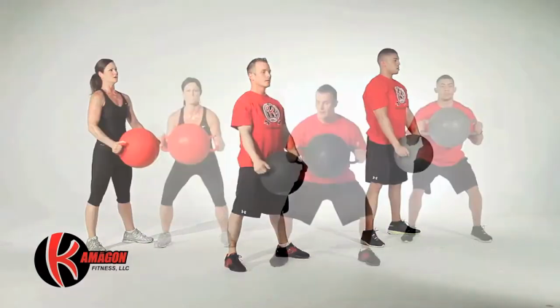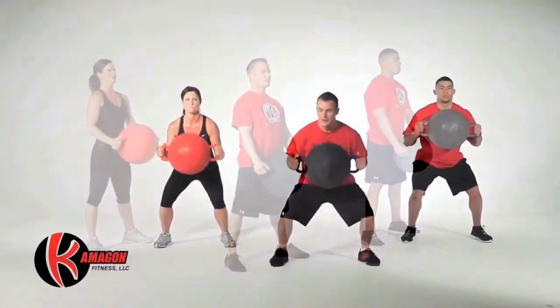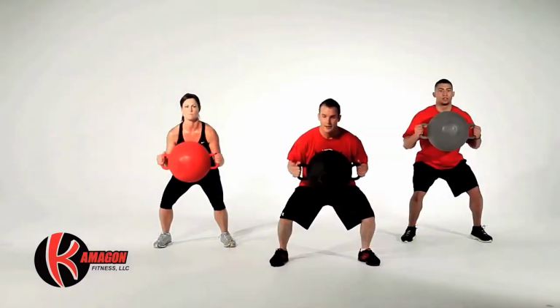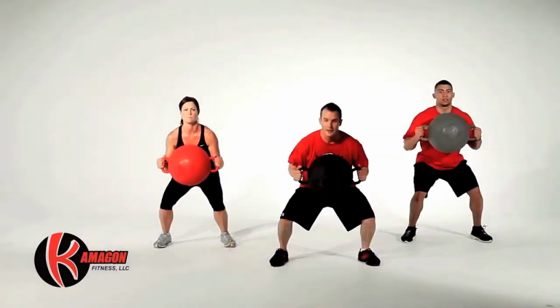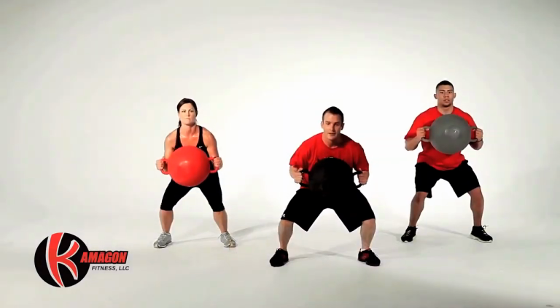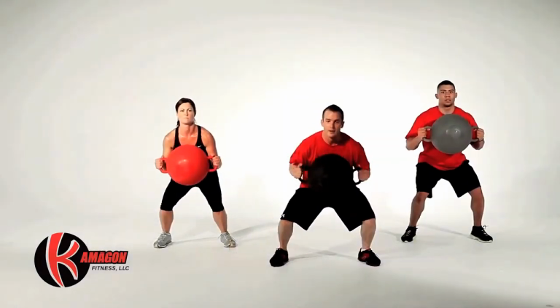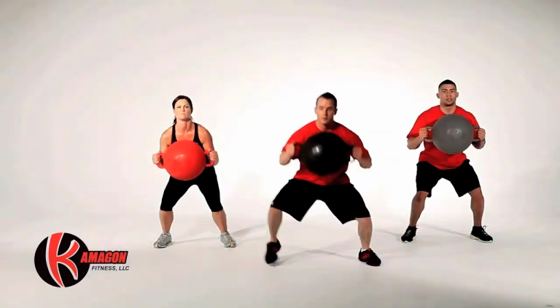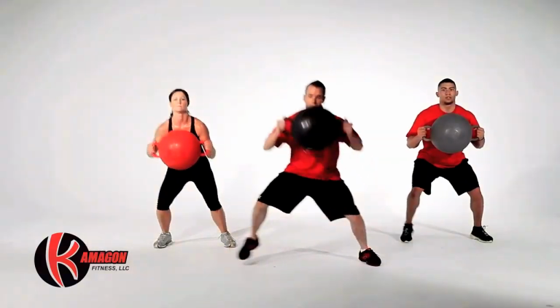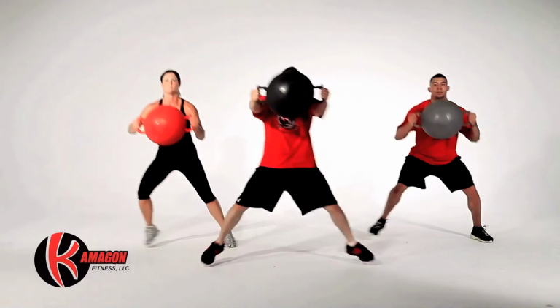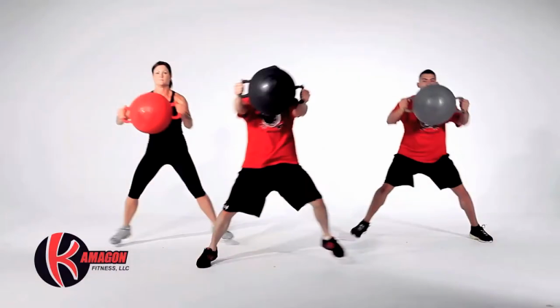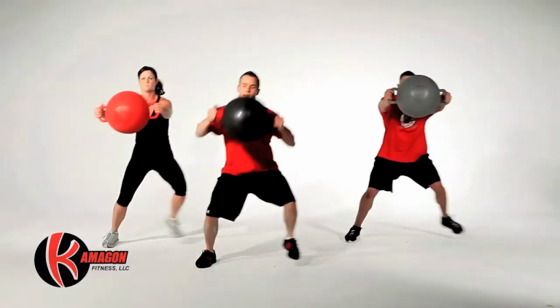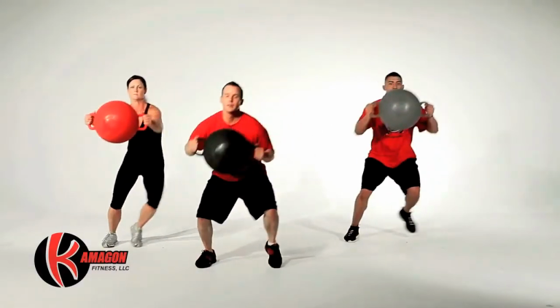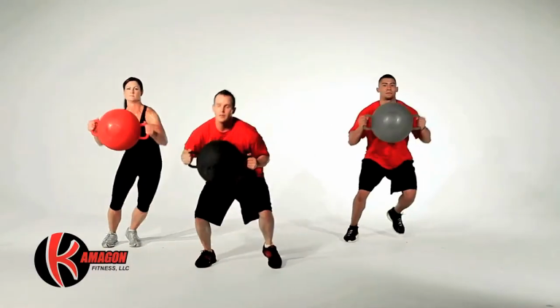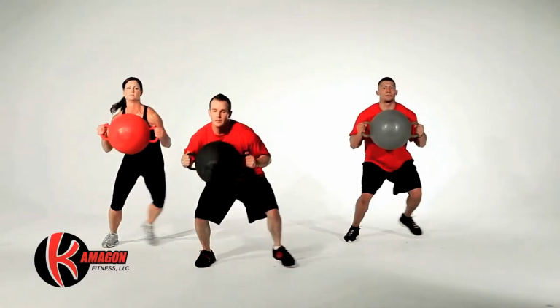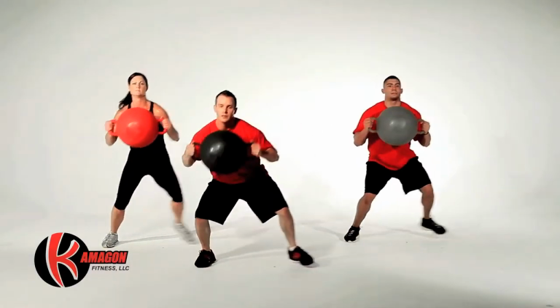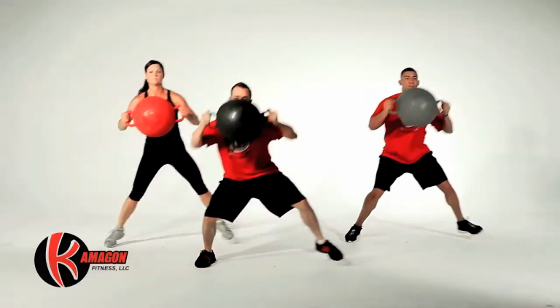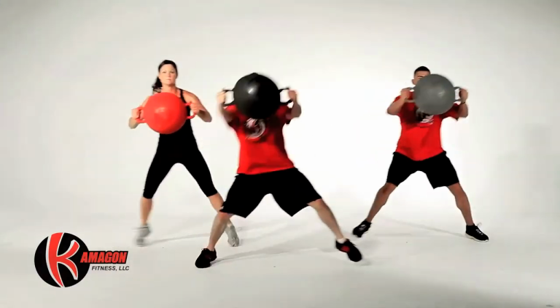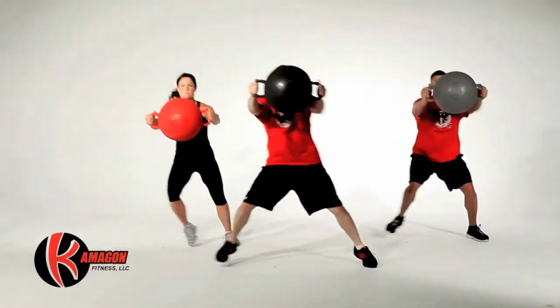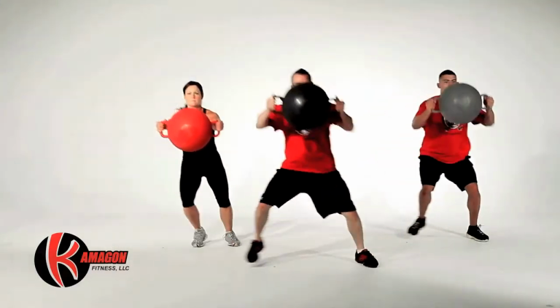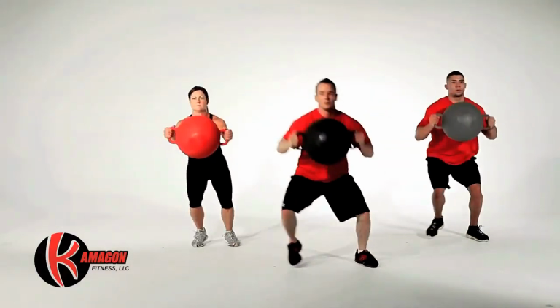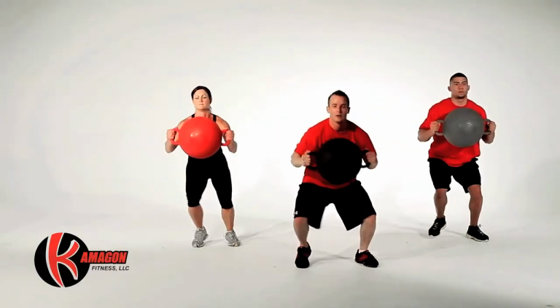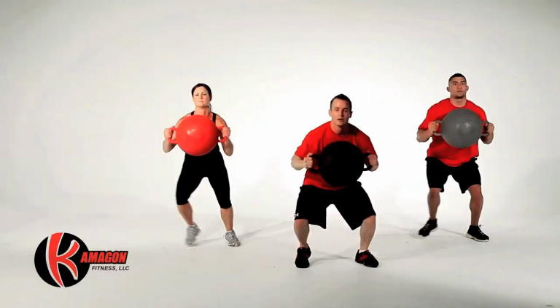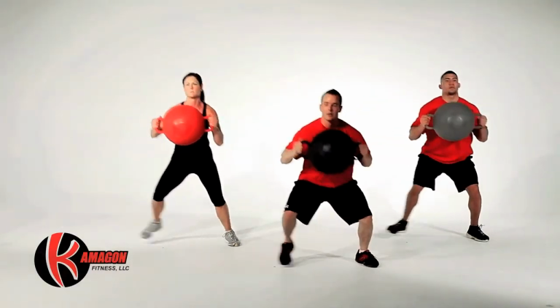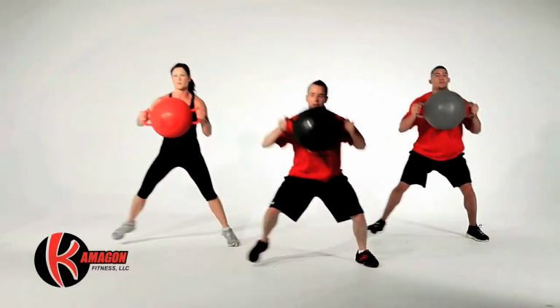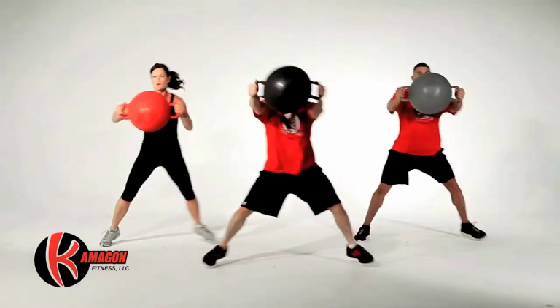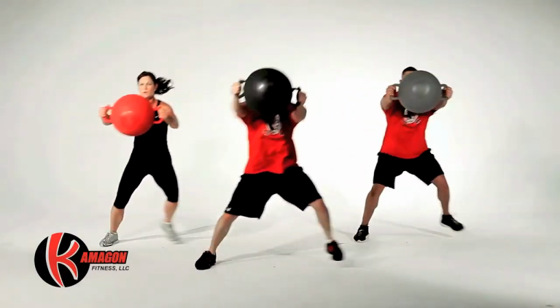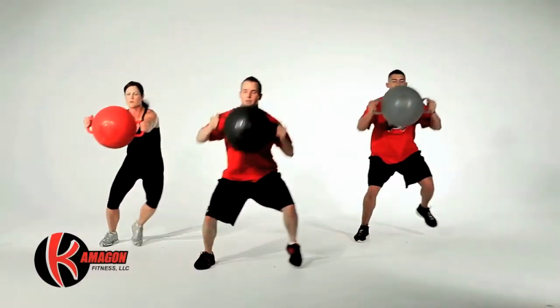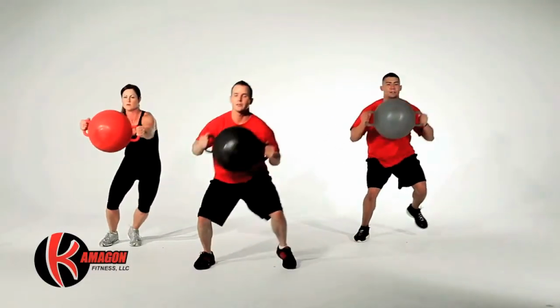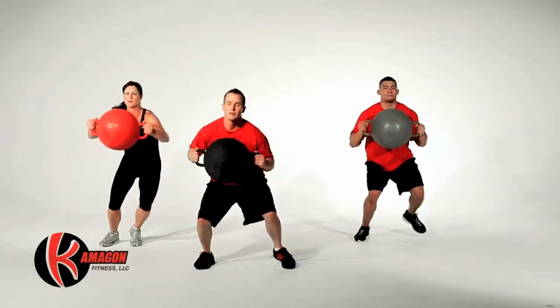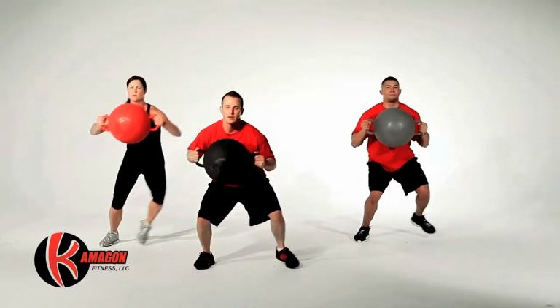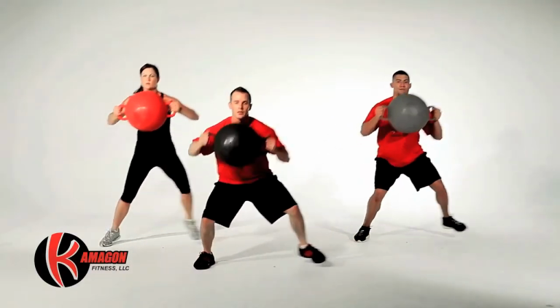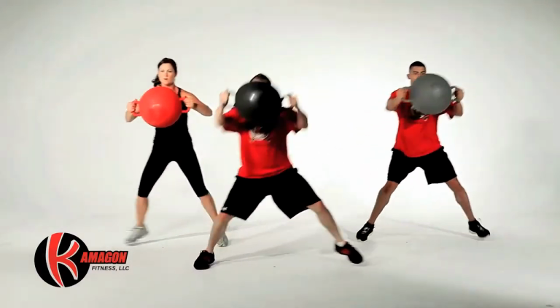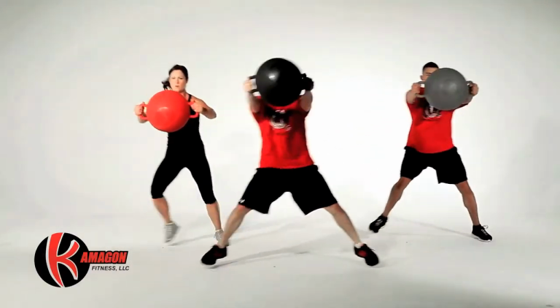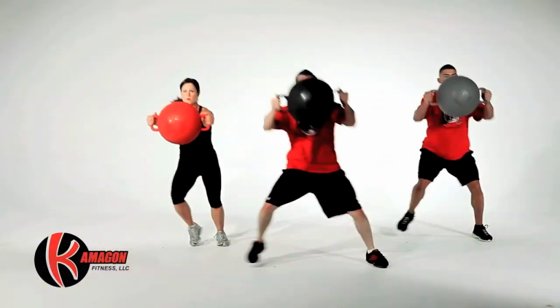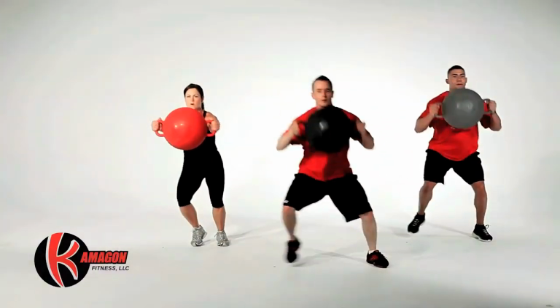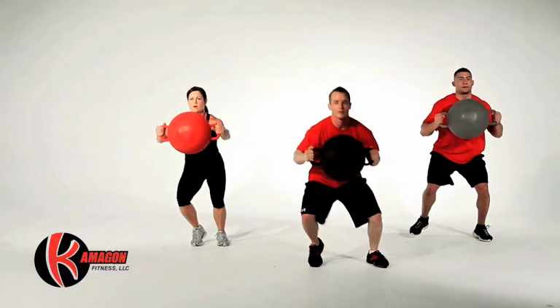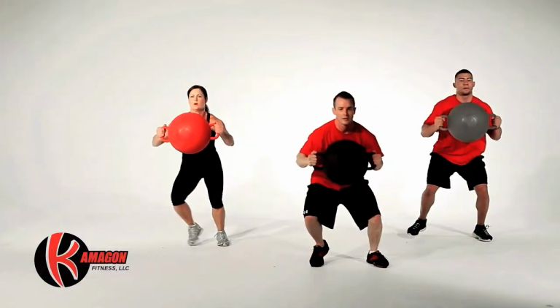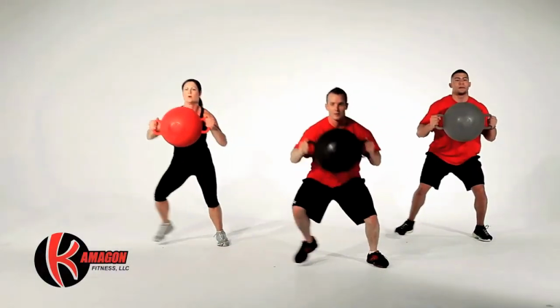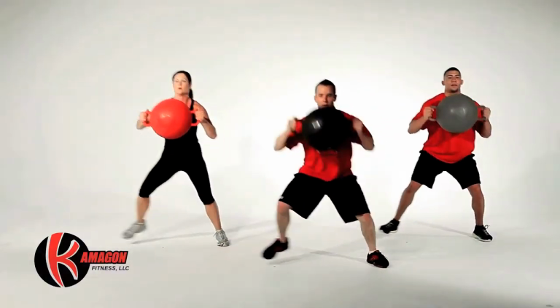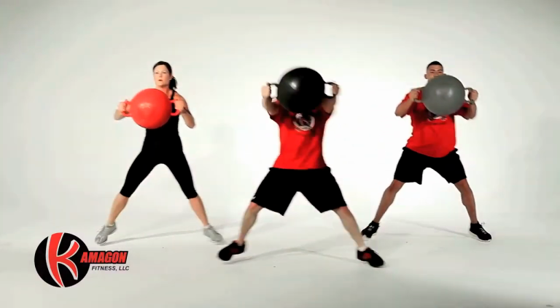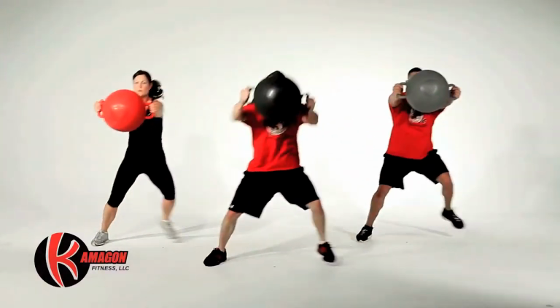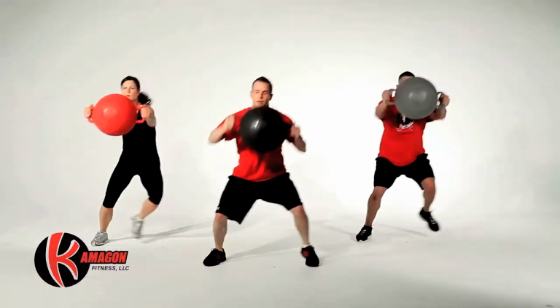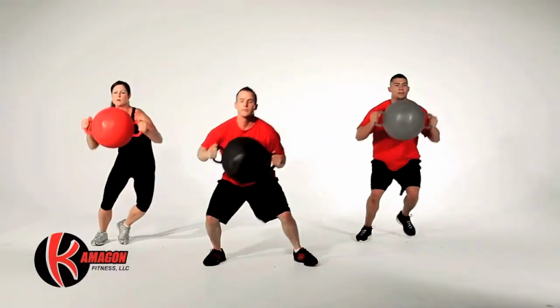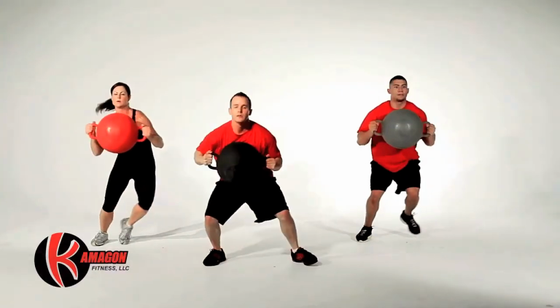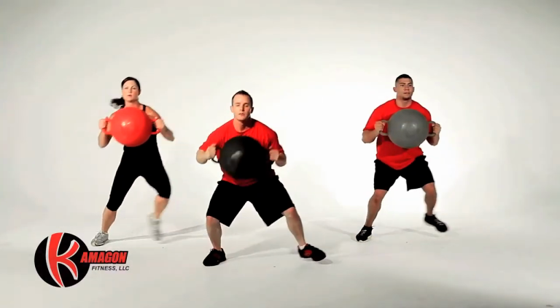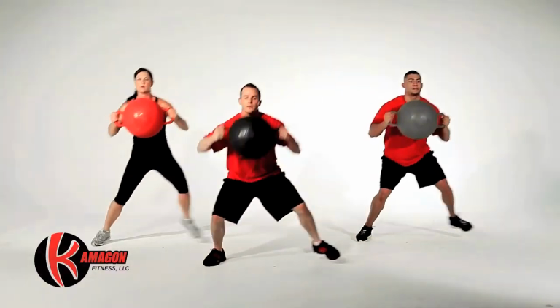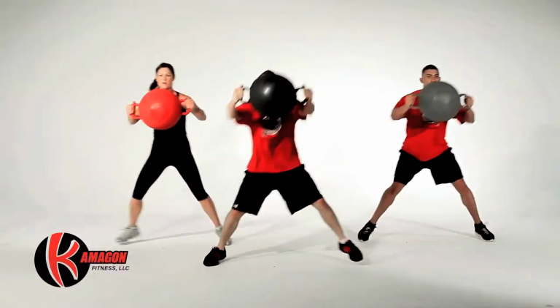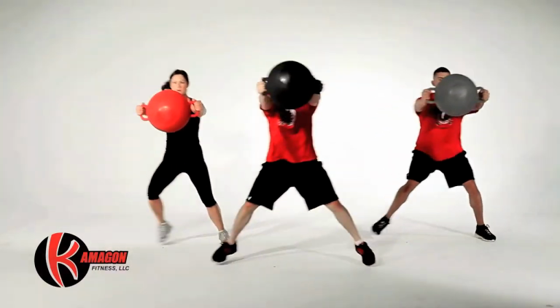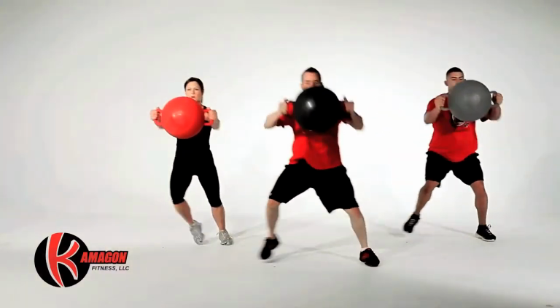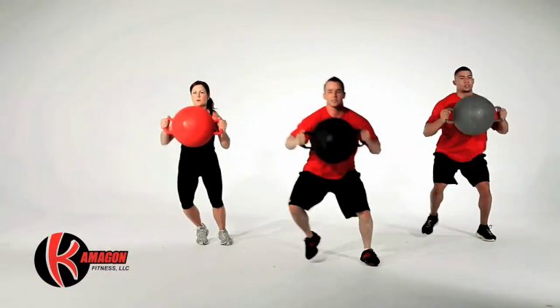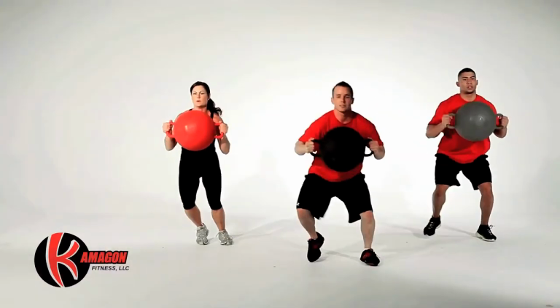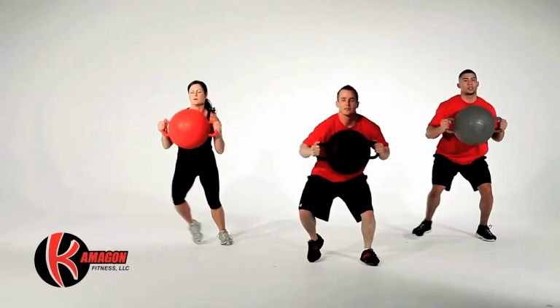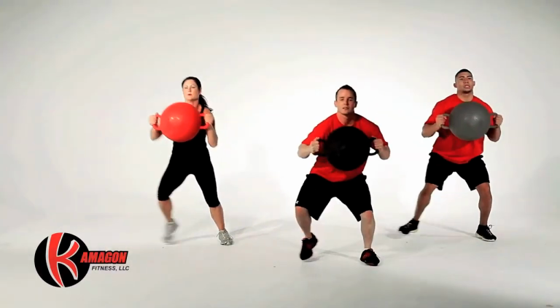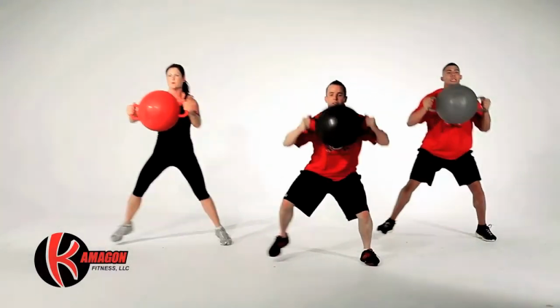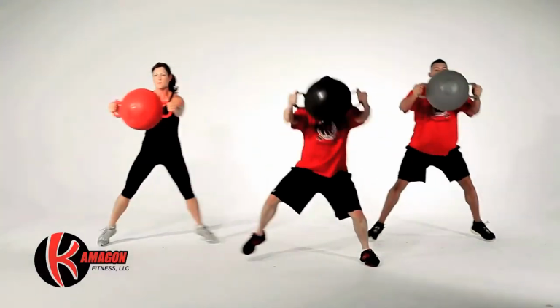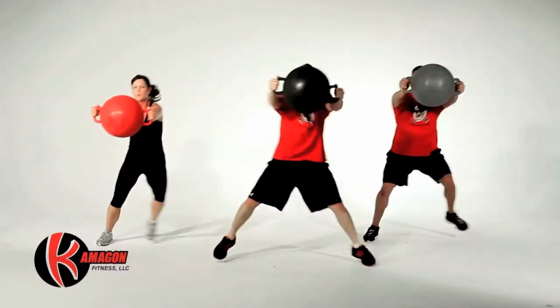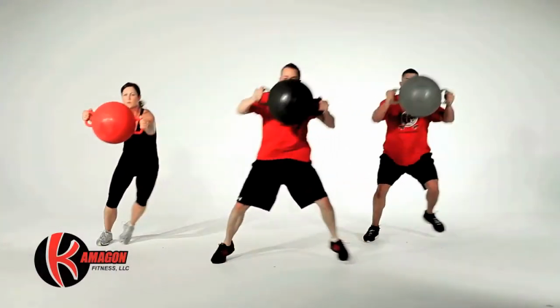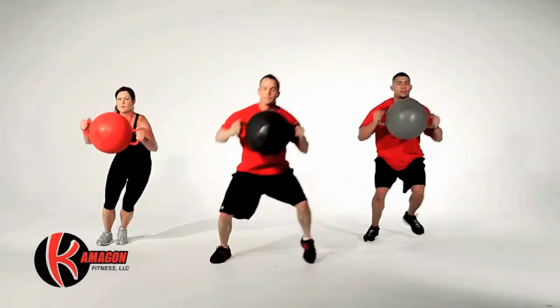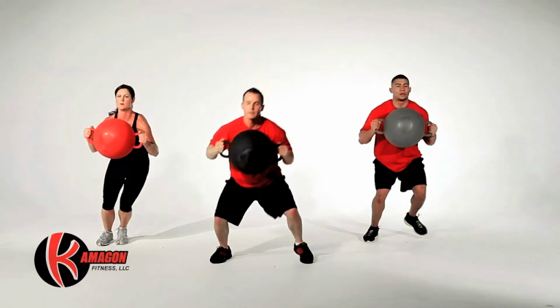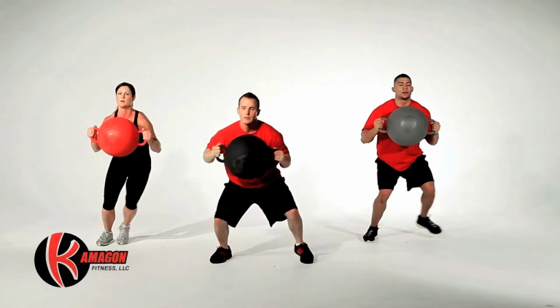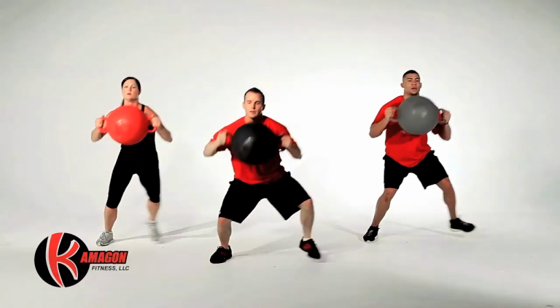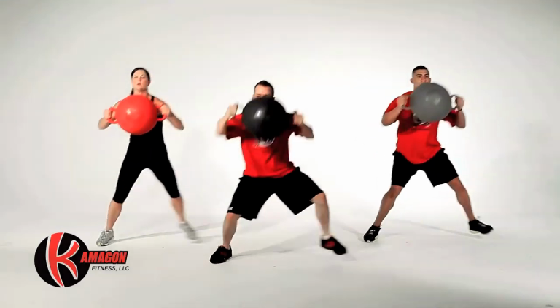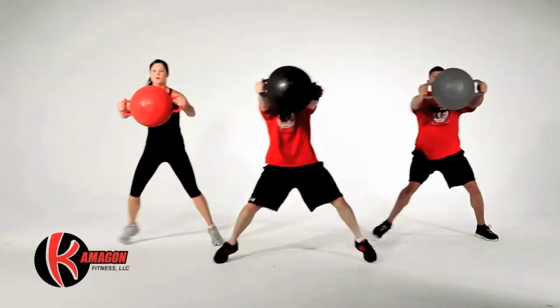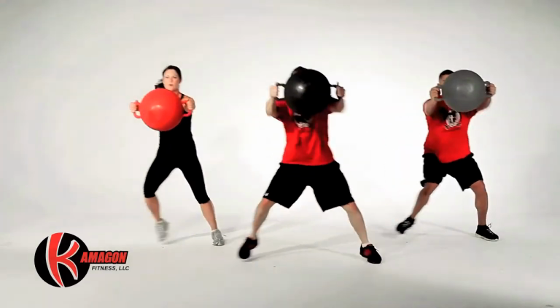Next we're going to perform lateral plyometrics with a Kamegon Press, 20 total repetitions, 10 to each side.